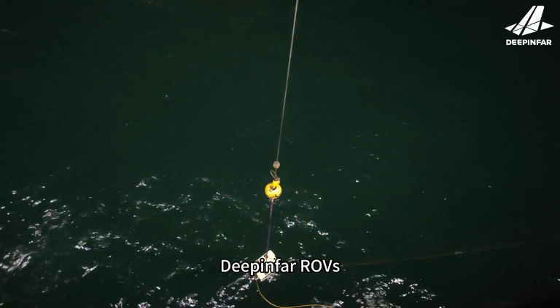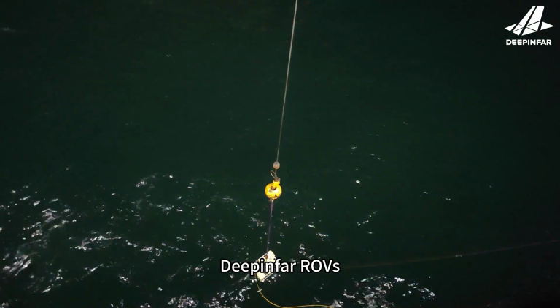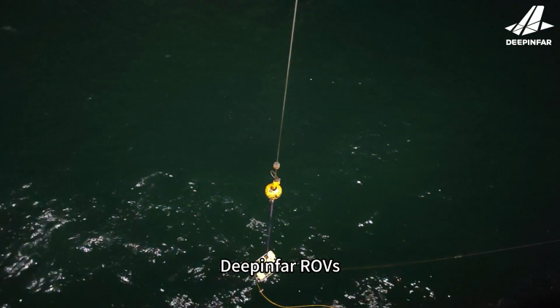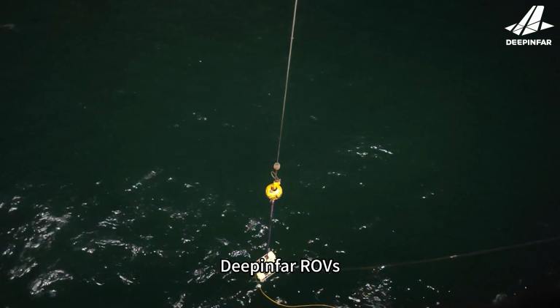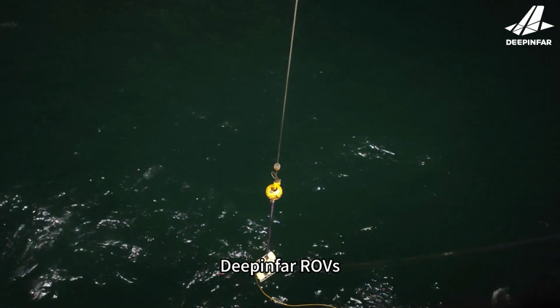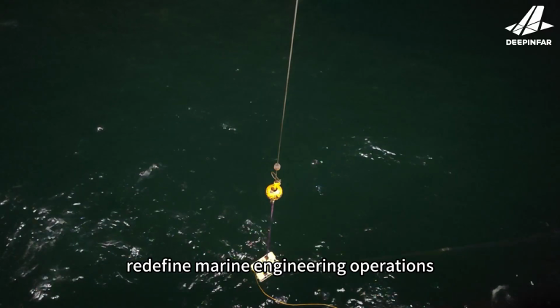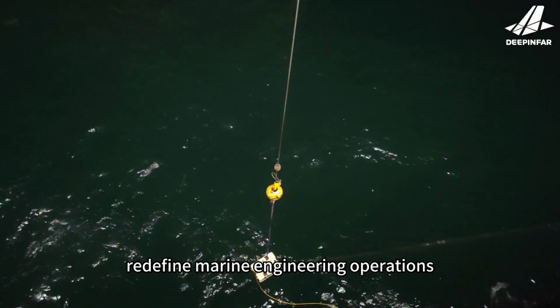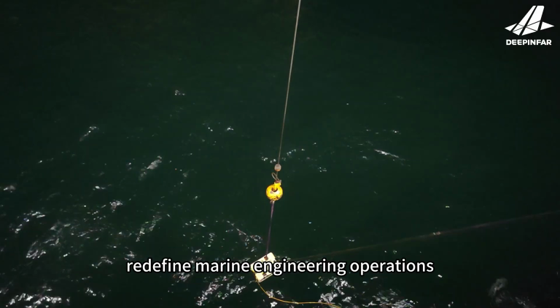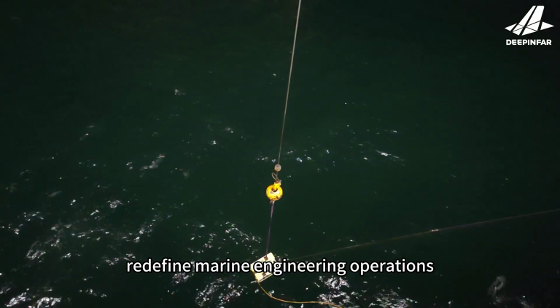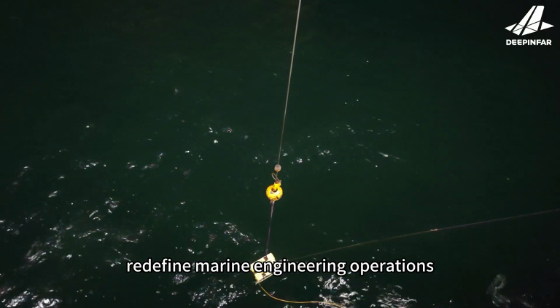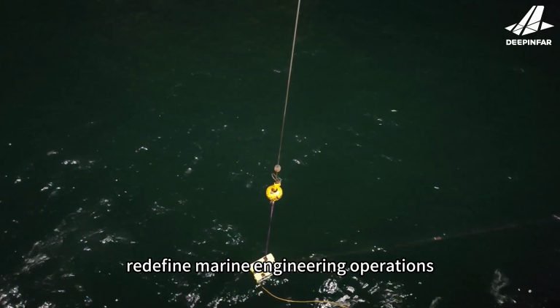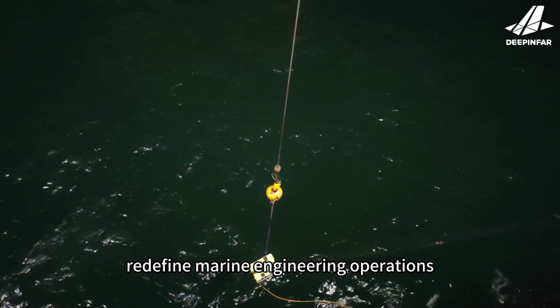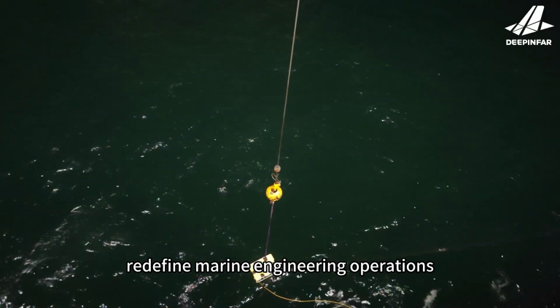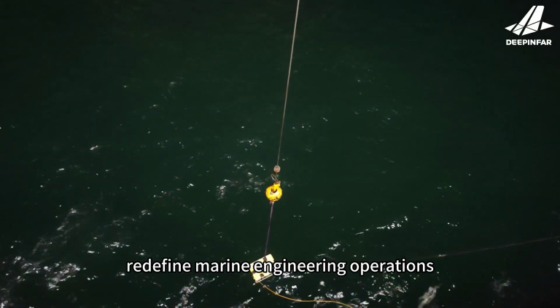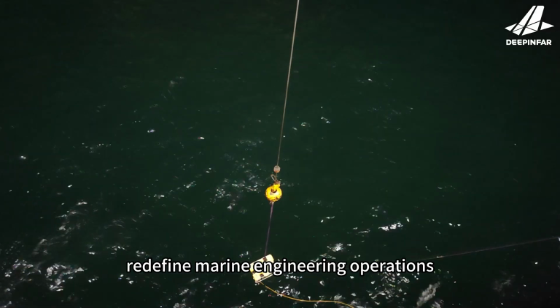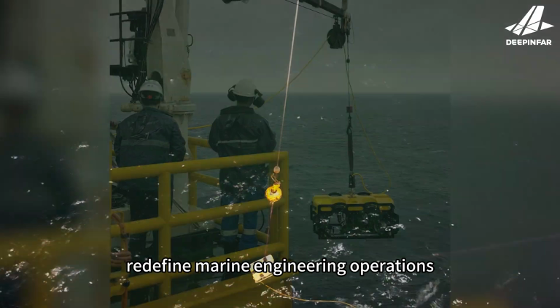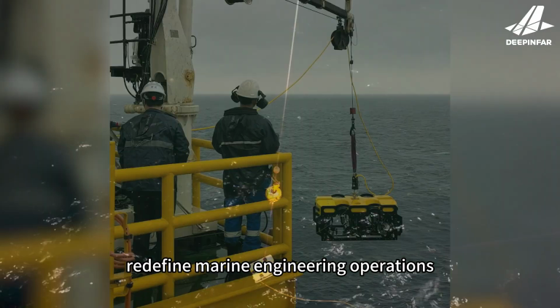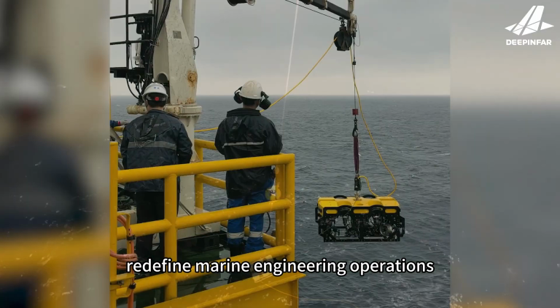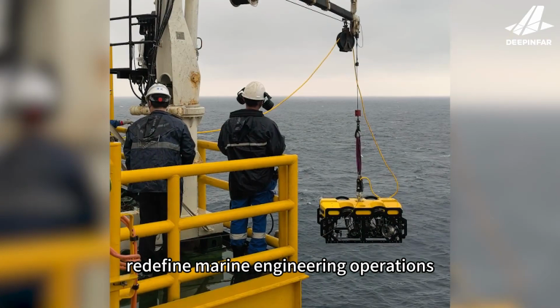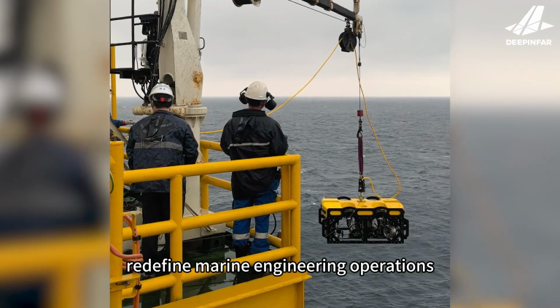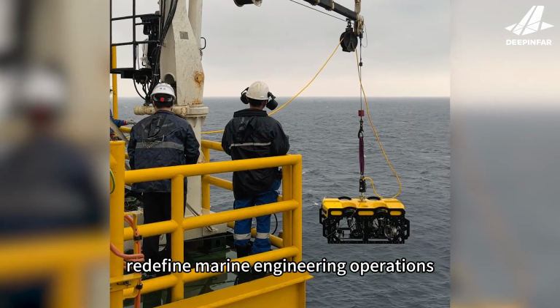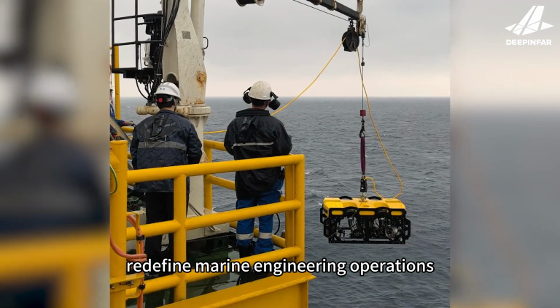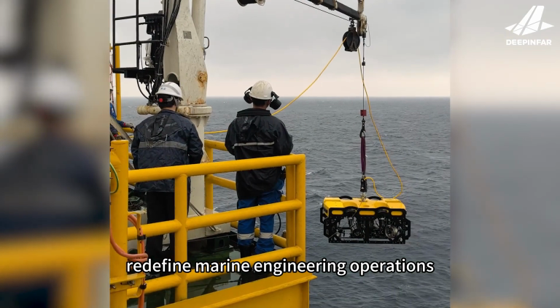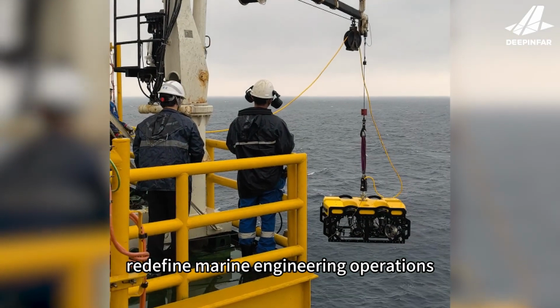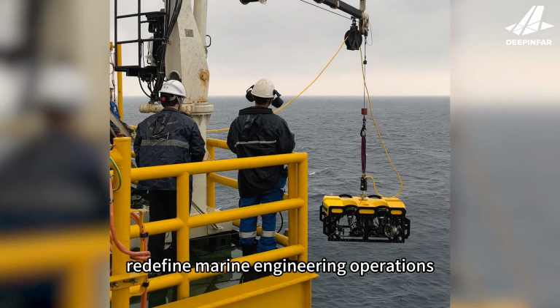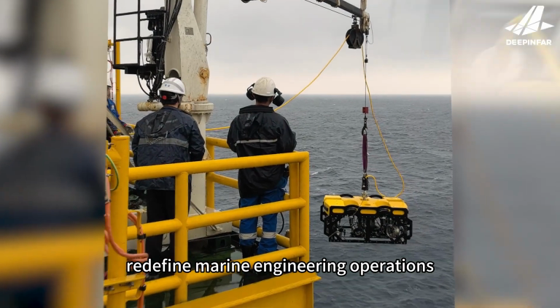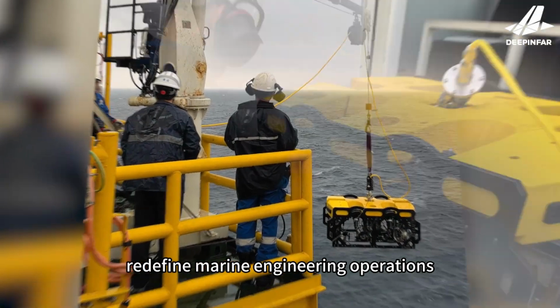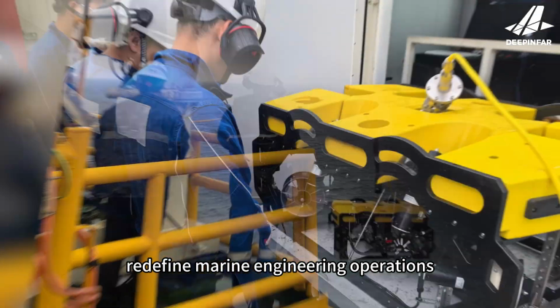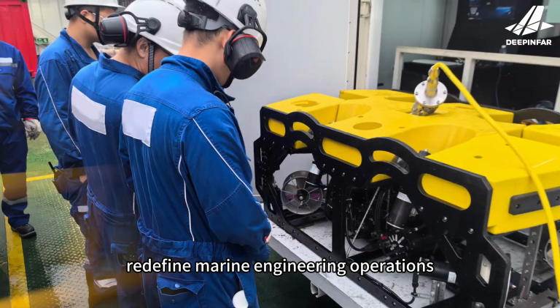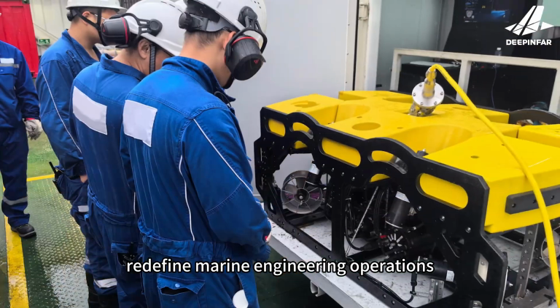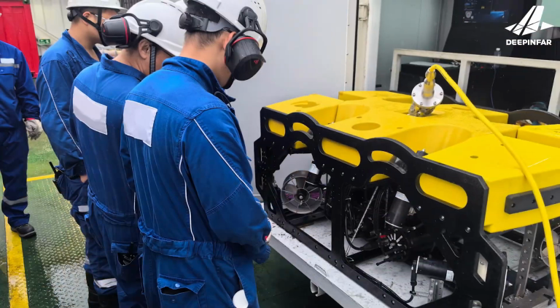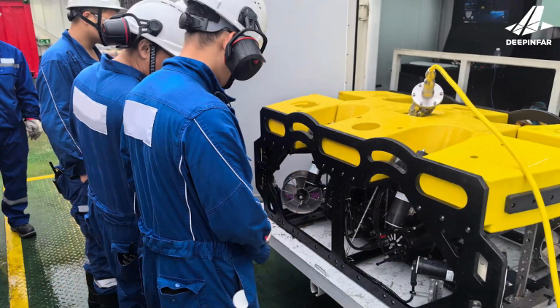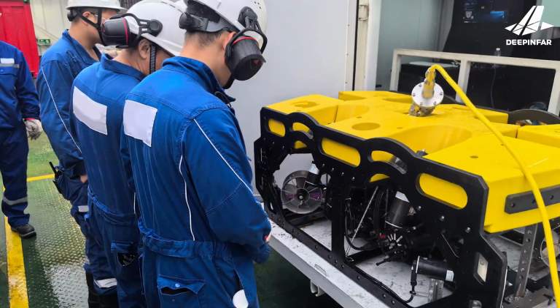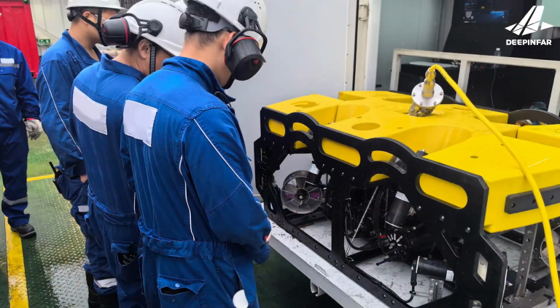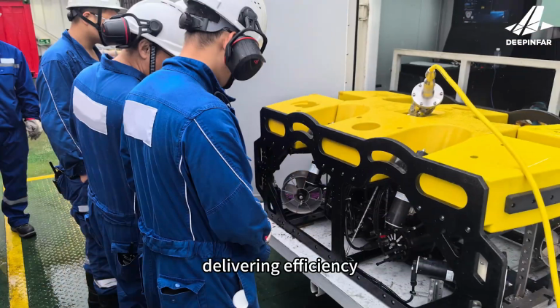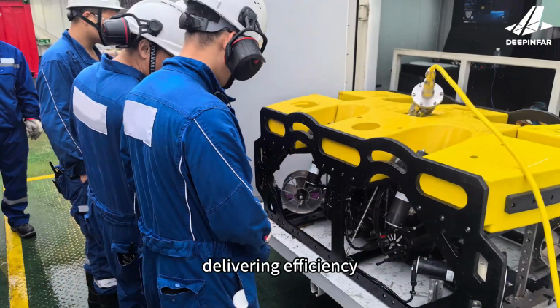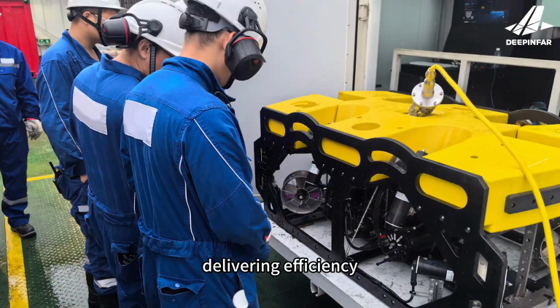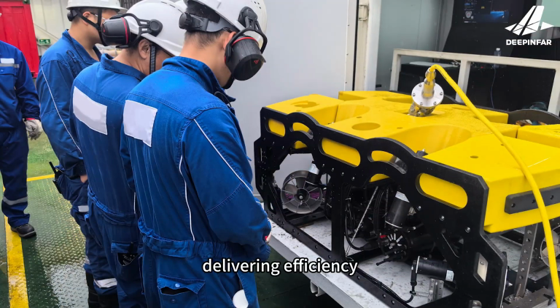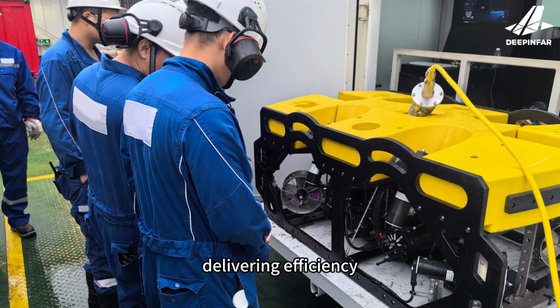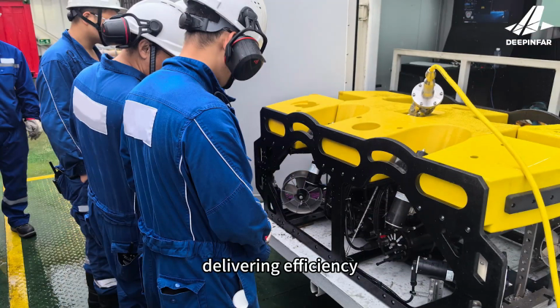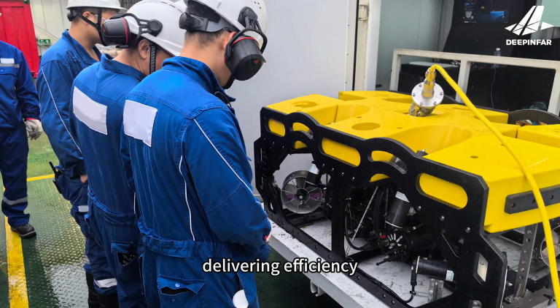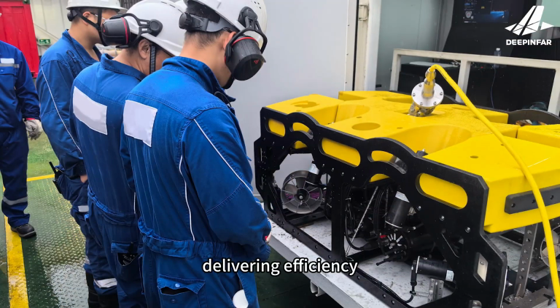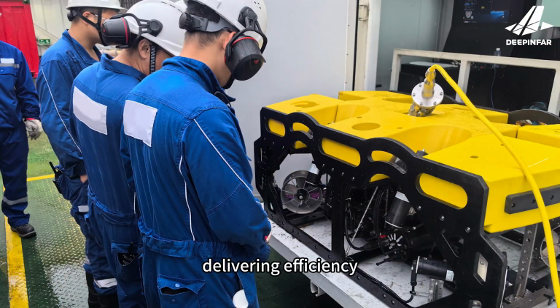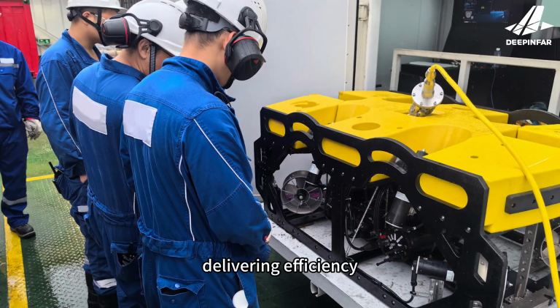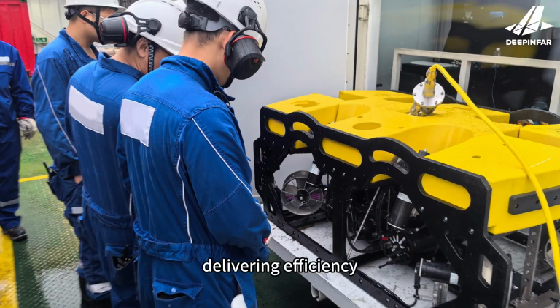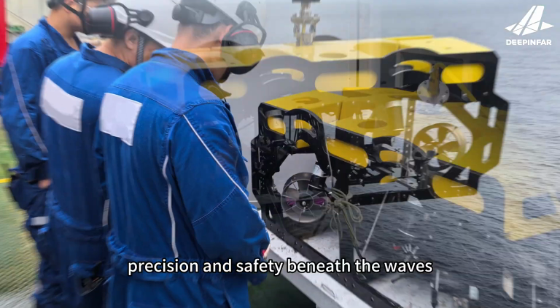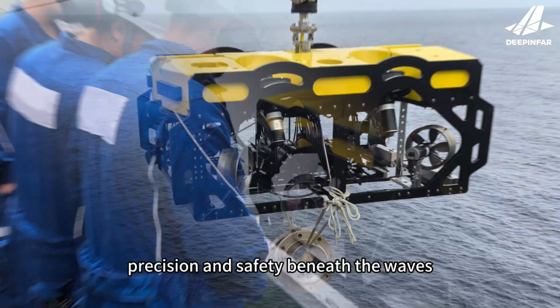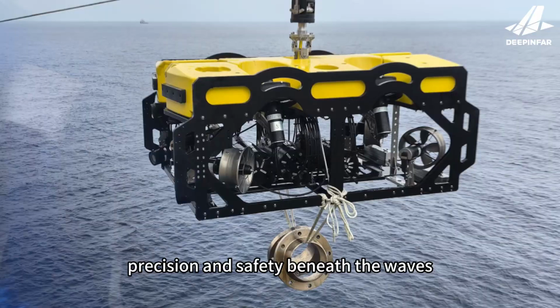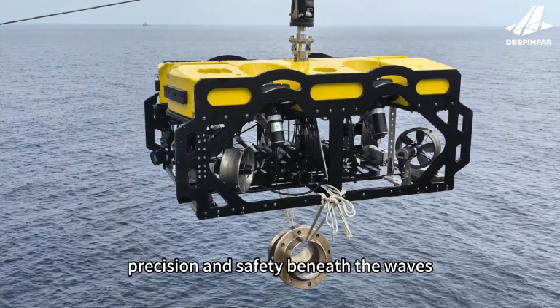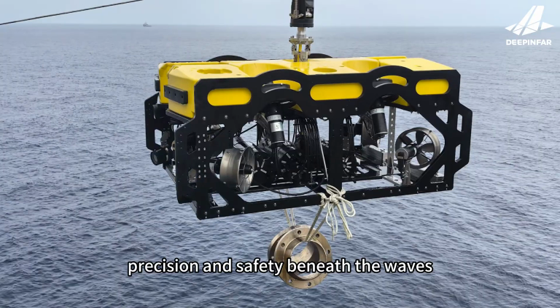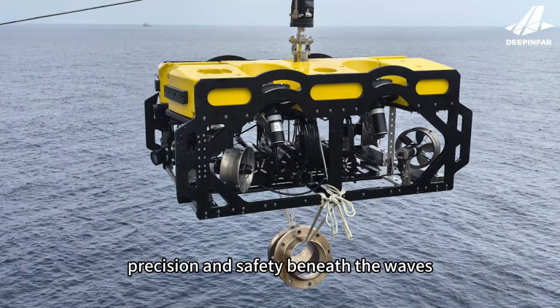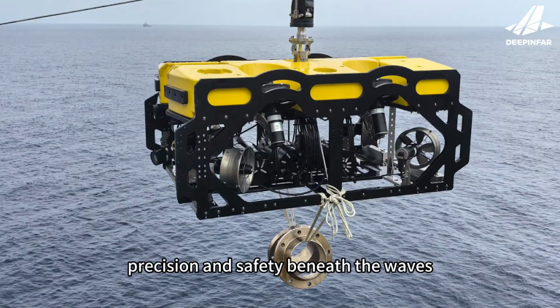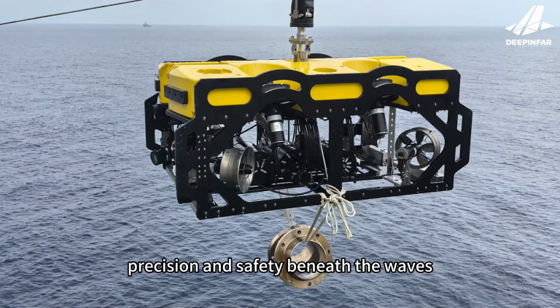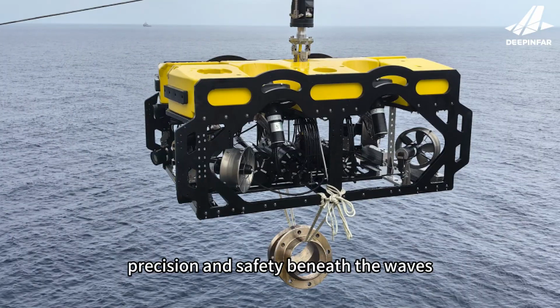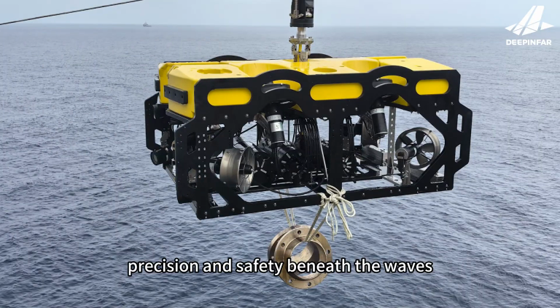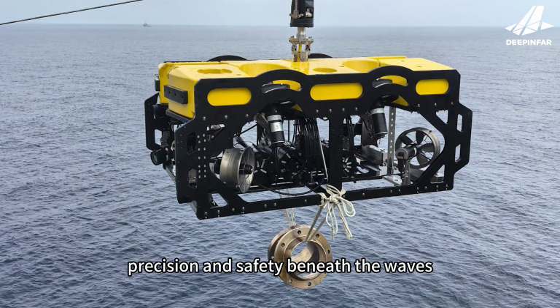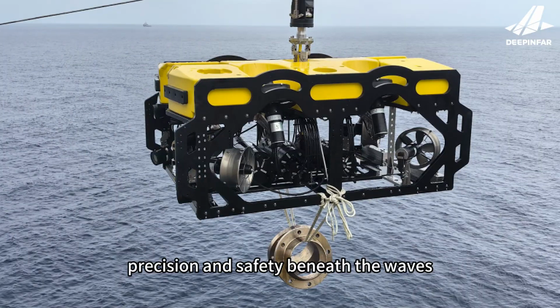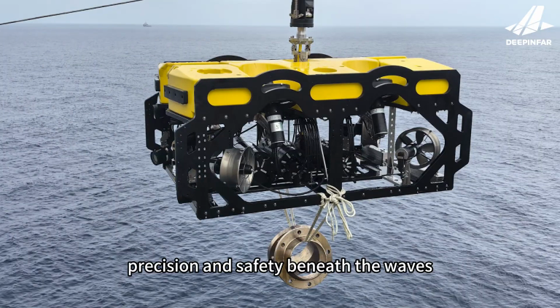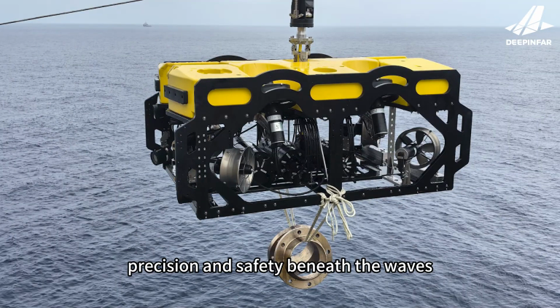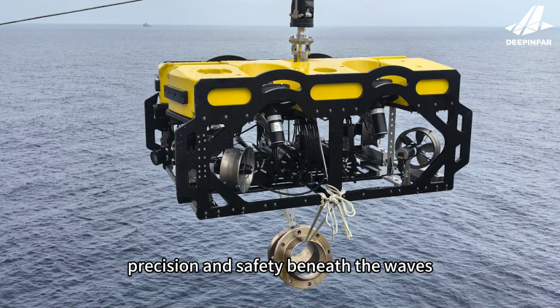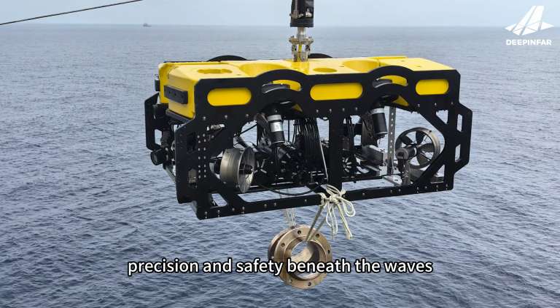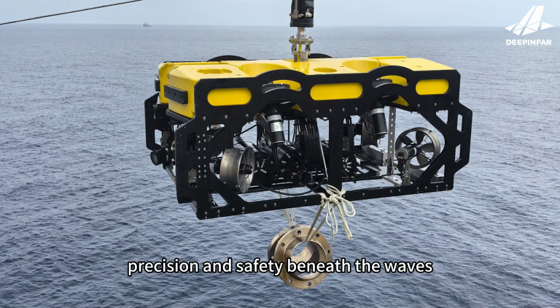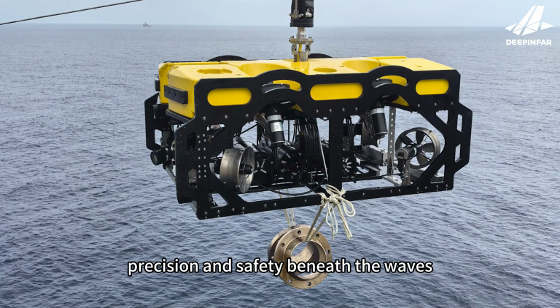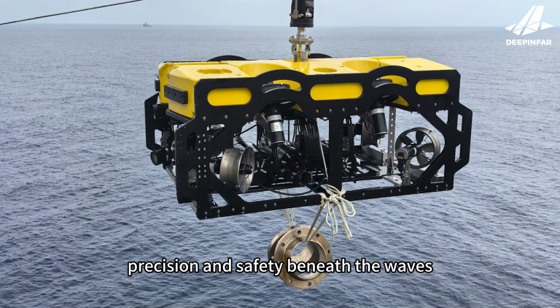From inspection to monitoring to cable detection, Deep and Far ROVs redefine marine engineering operations, delivering efficiency, precision, and safety beneath the waves.